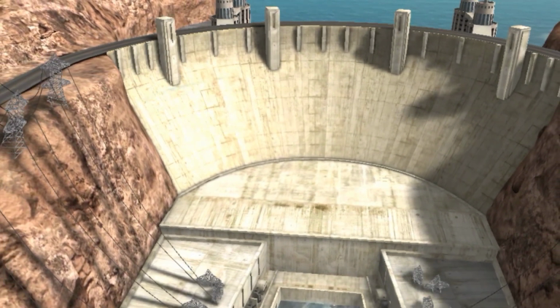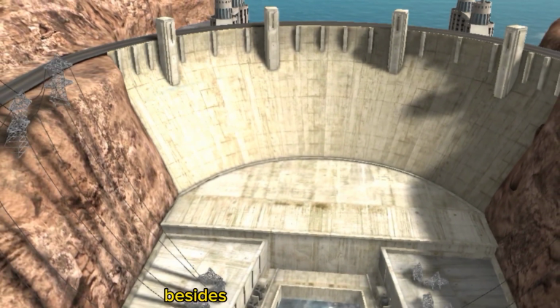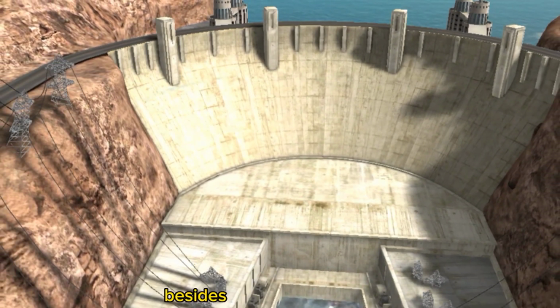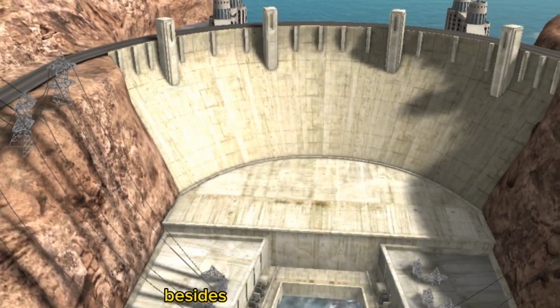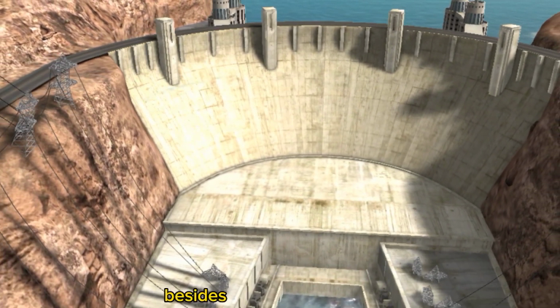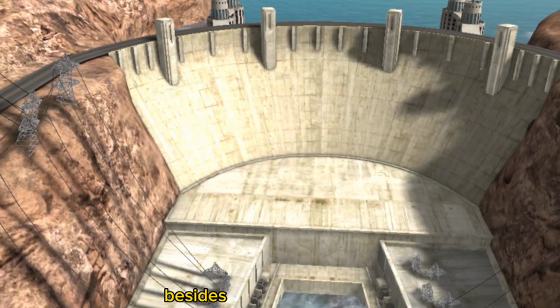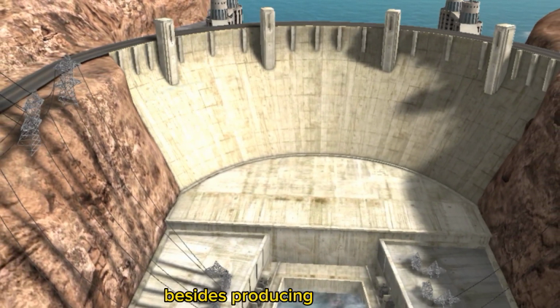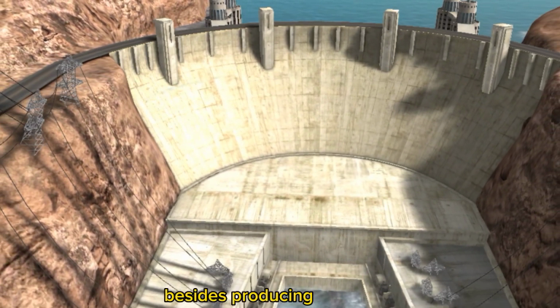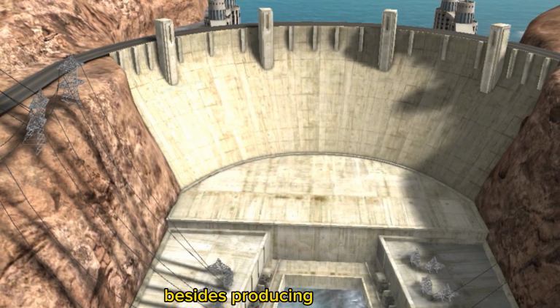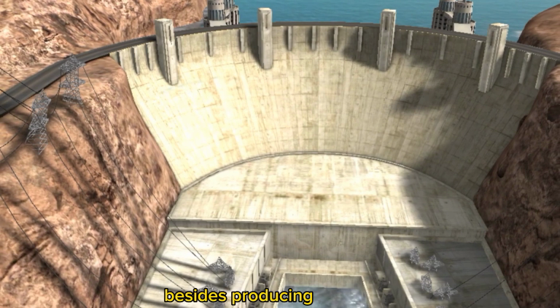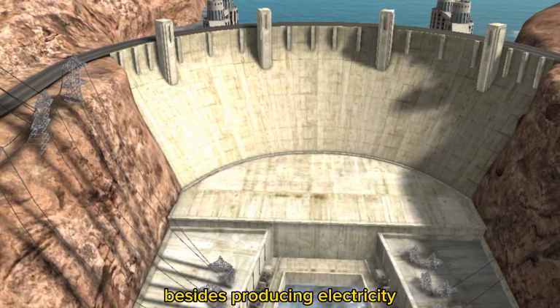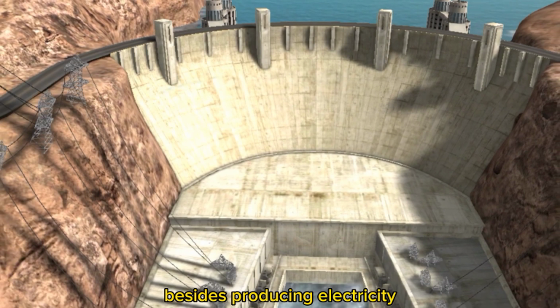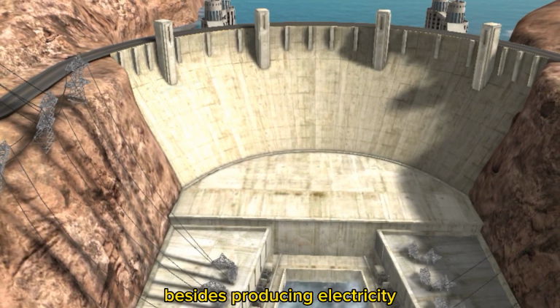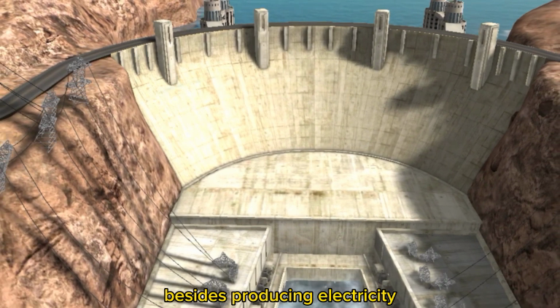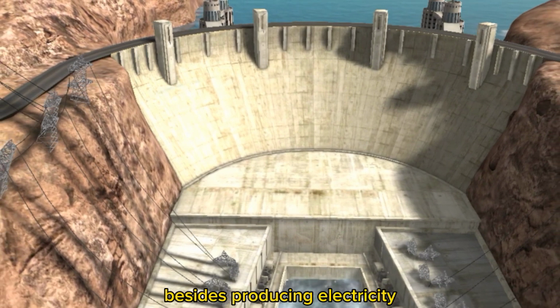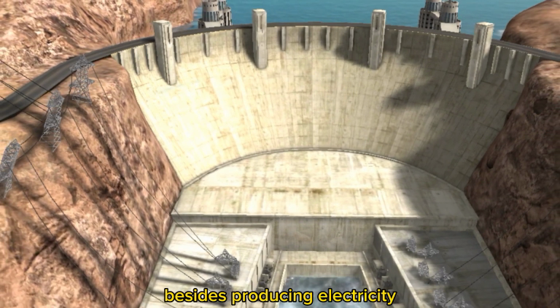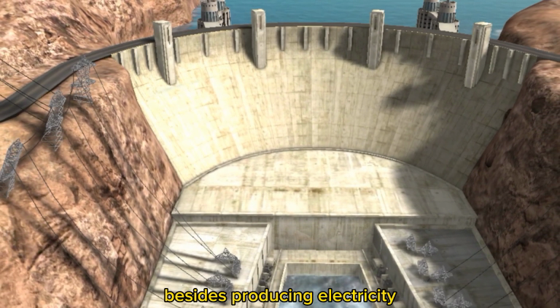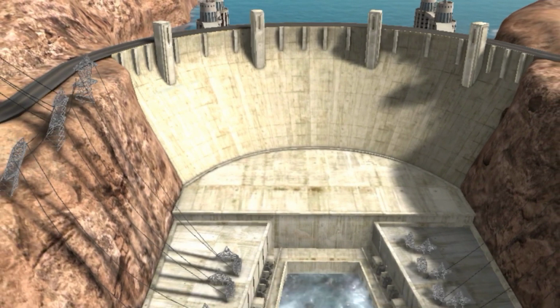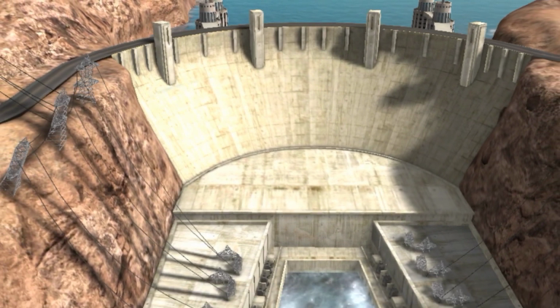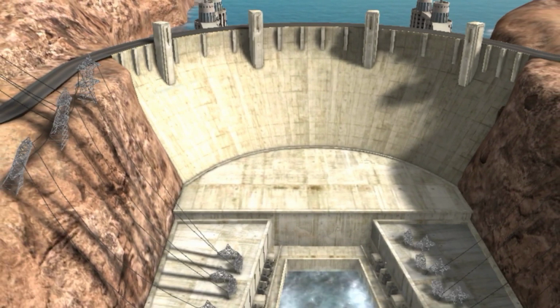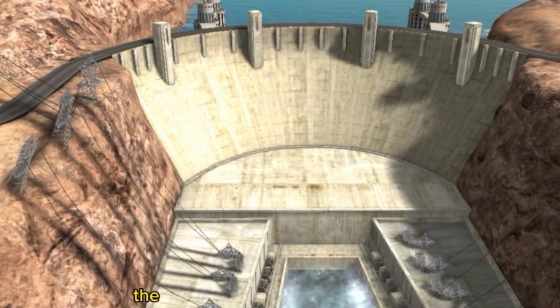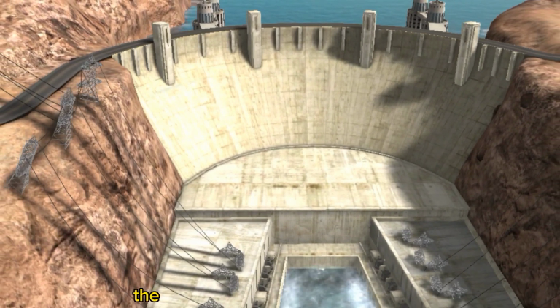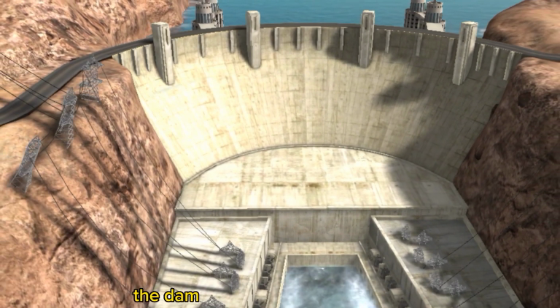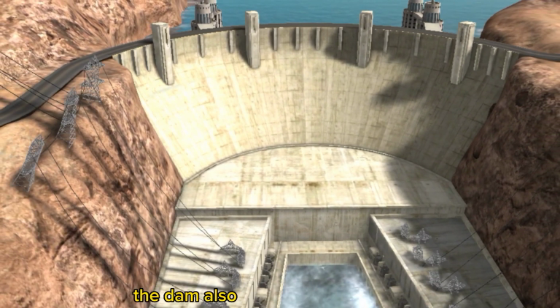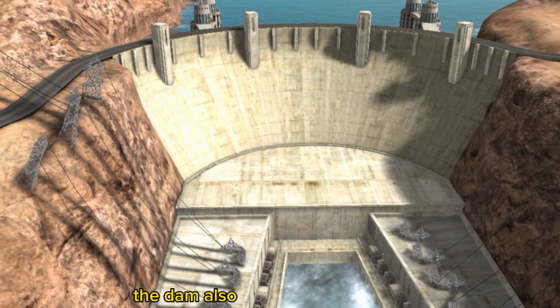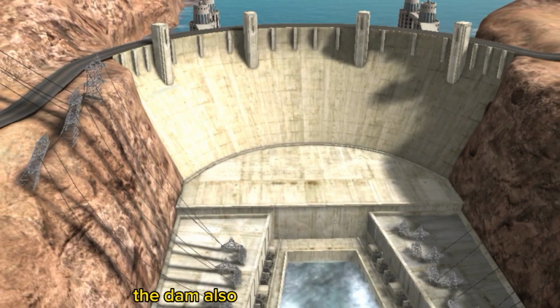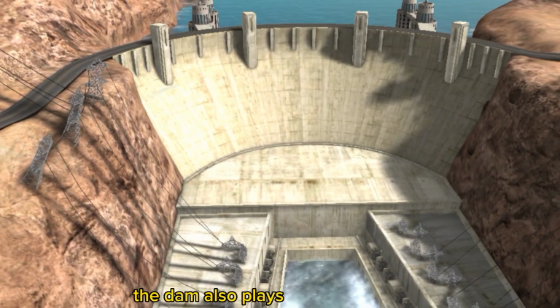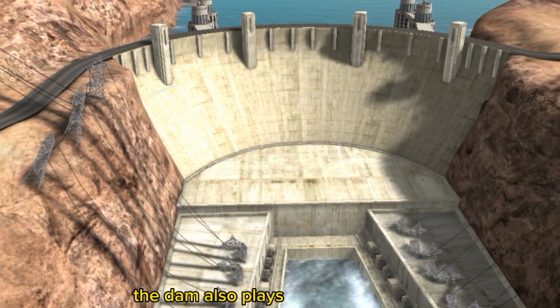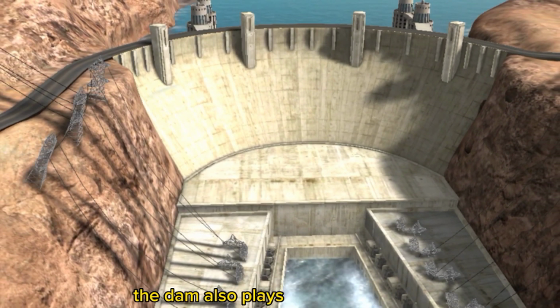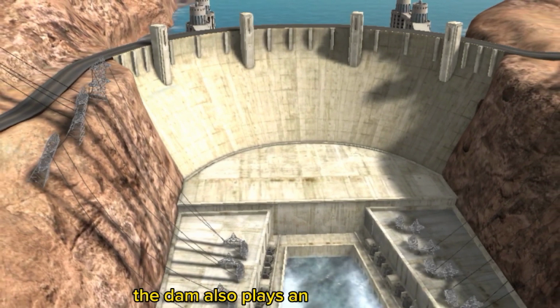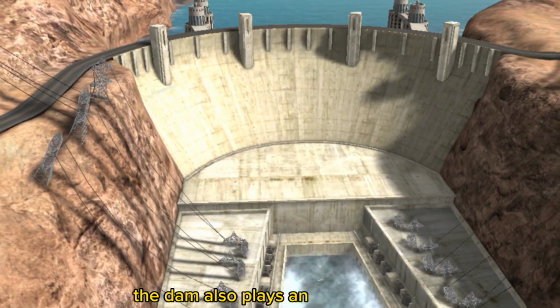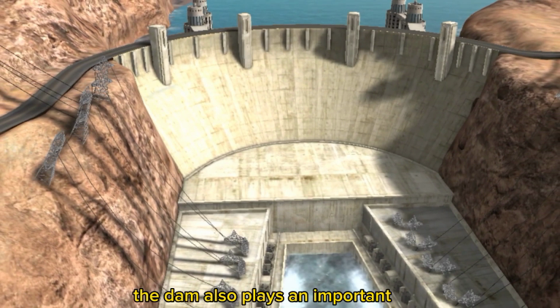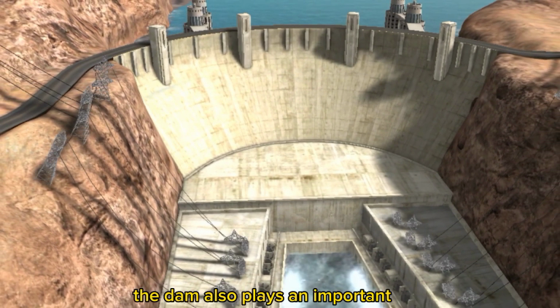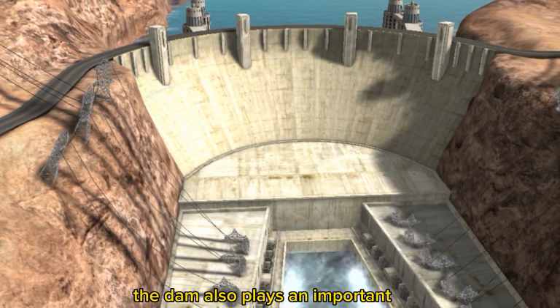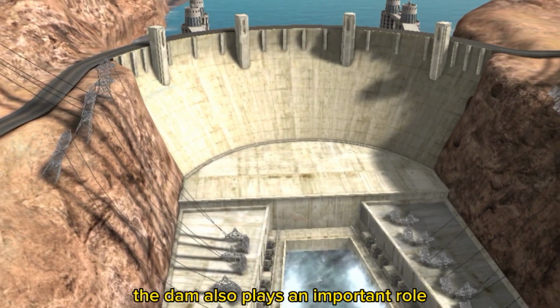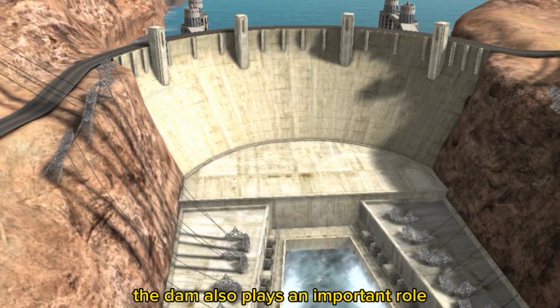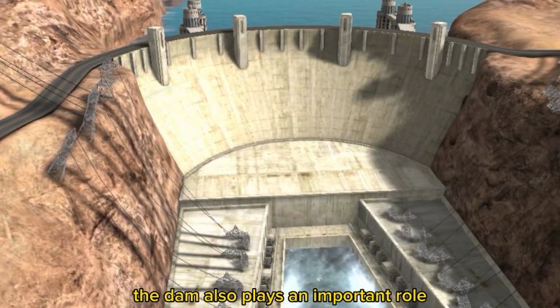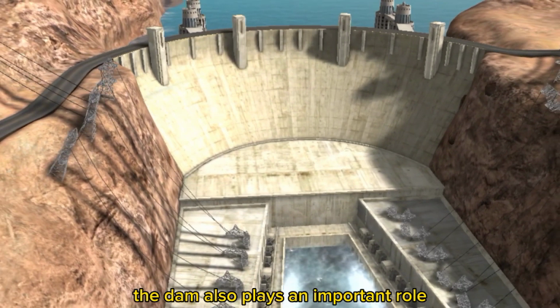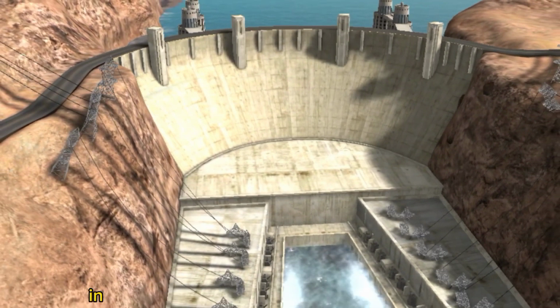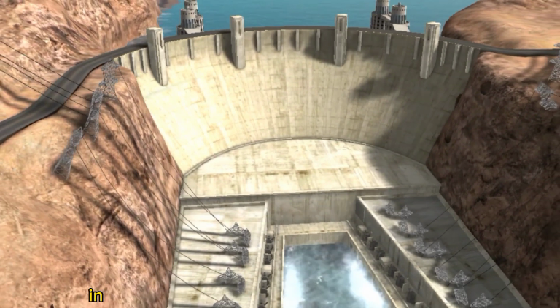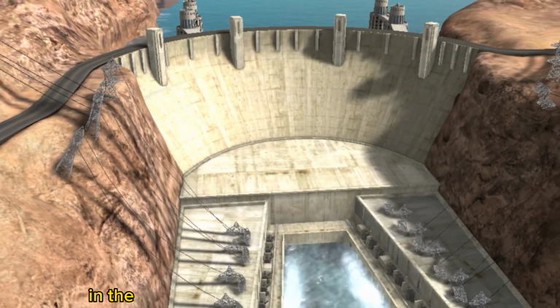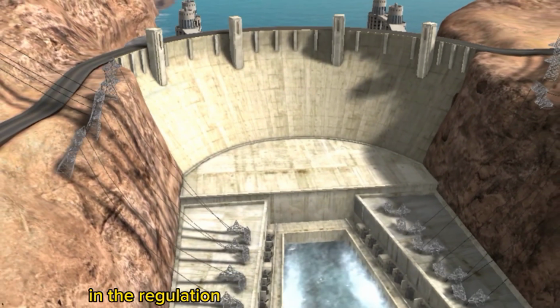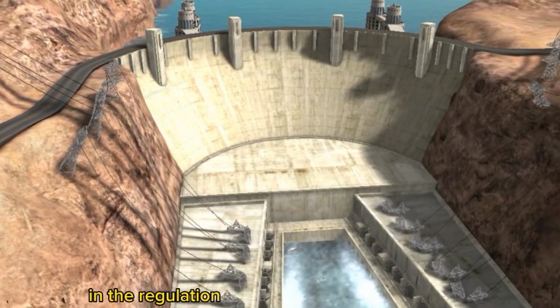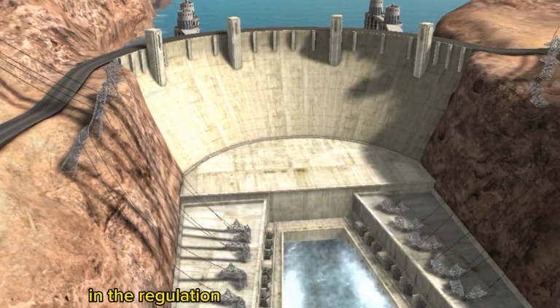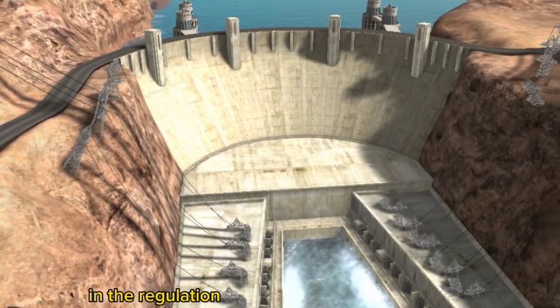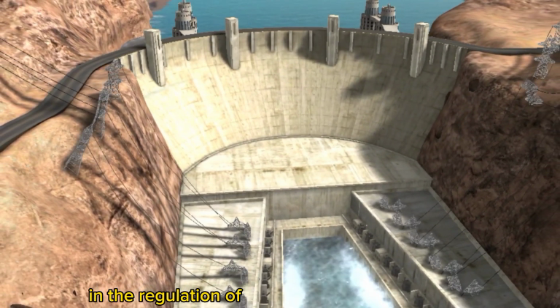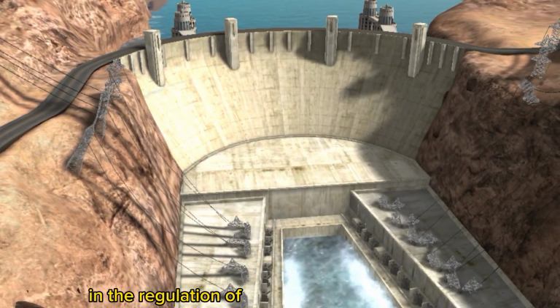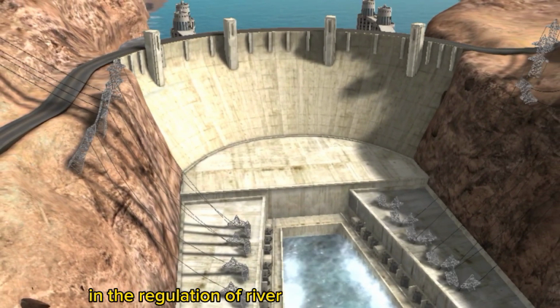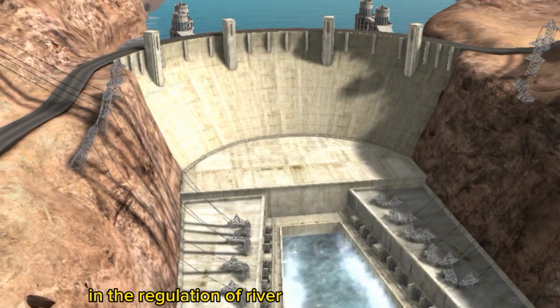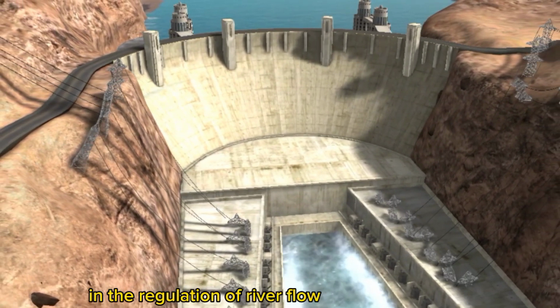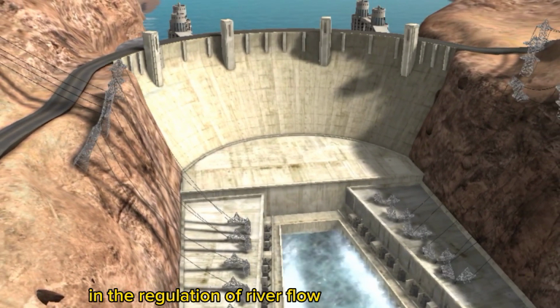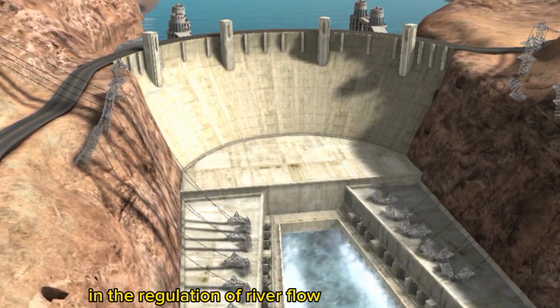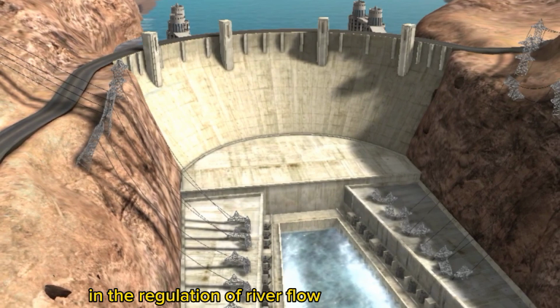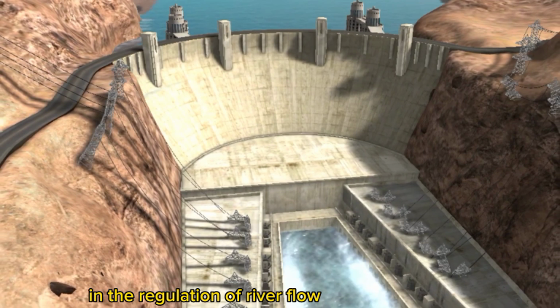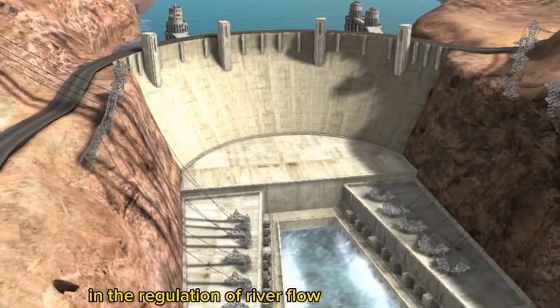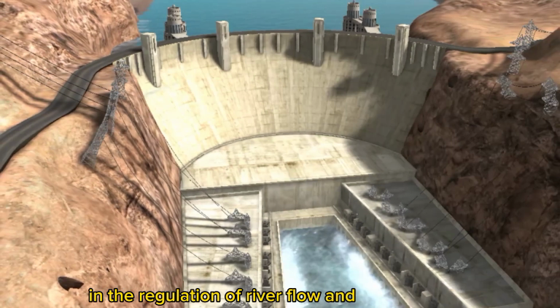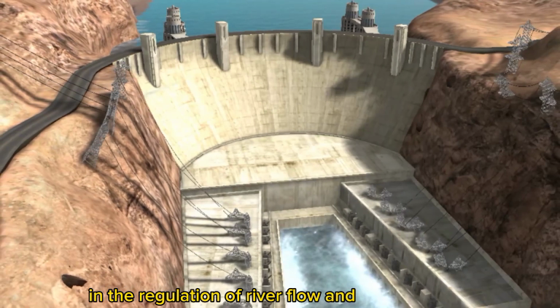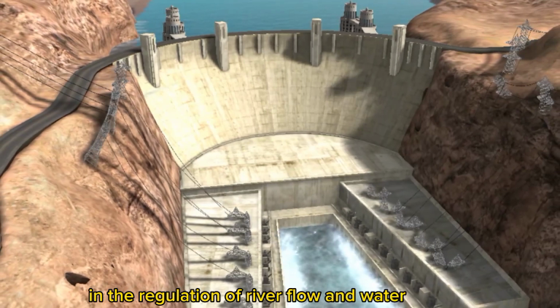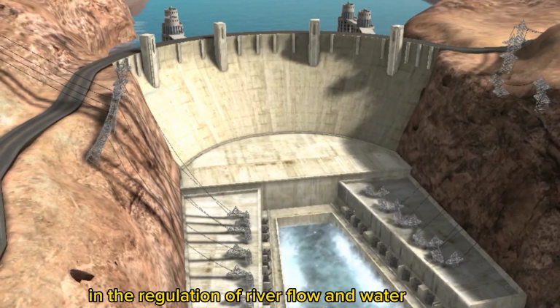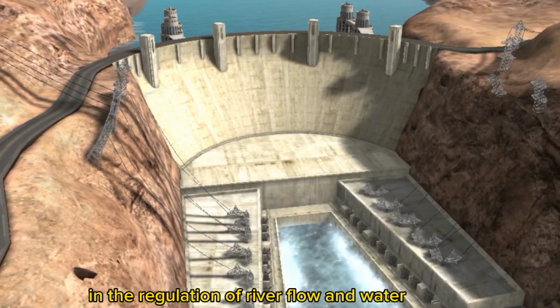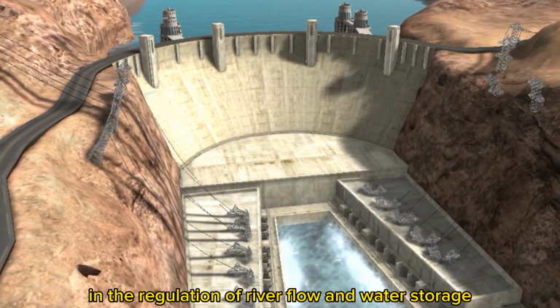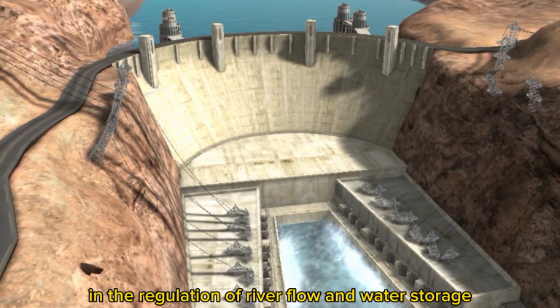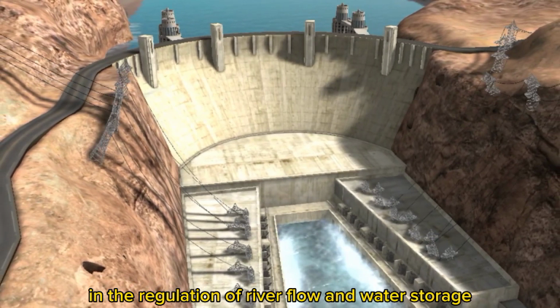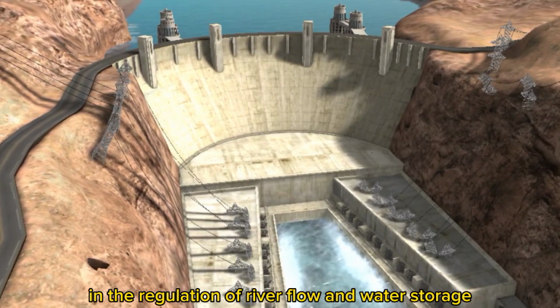Besides producing electricity, the dam also plays an important role in the regulation of river flow and water storage.